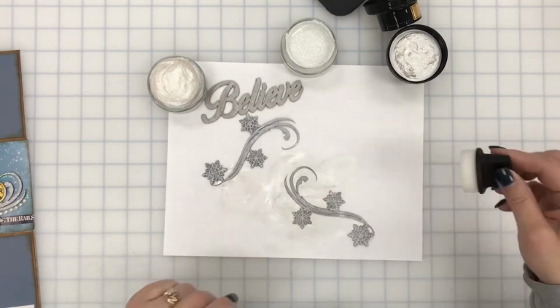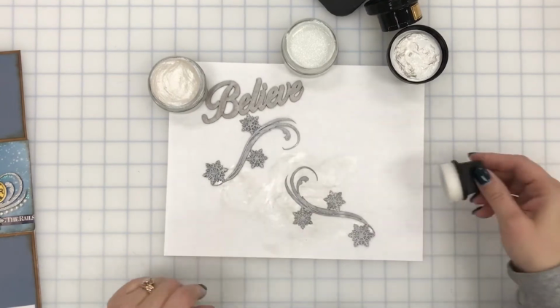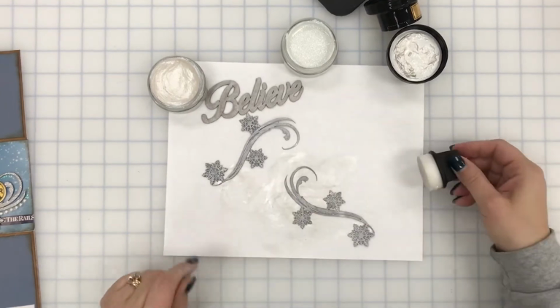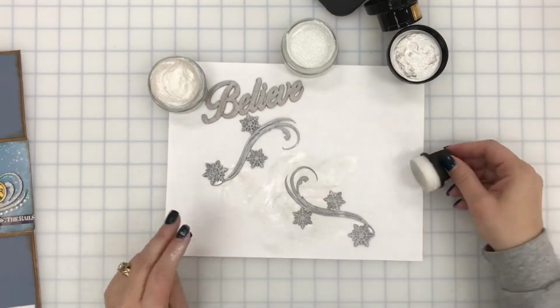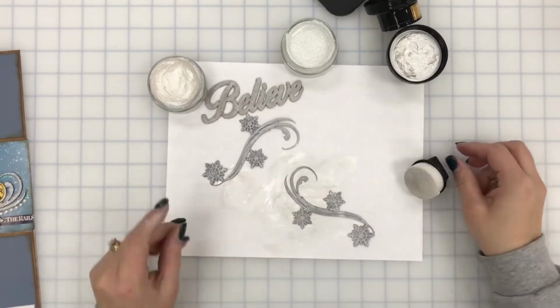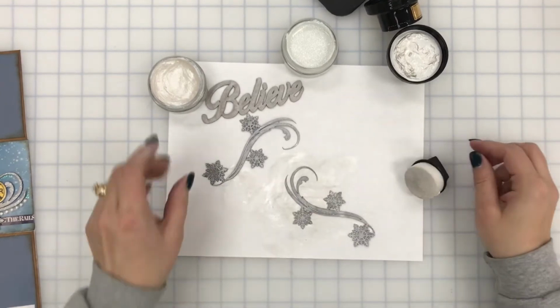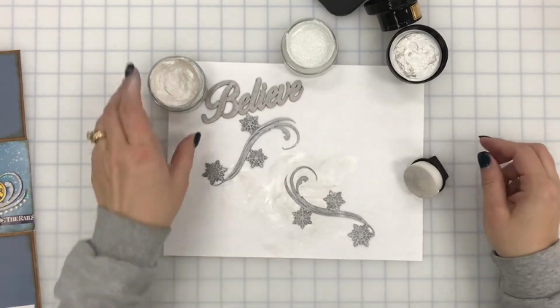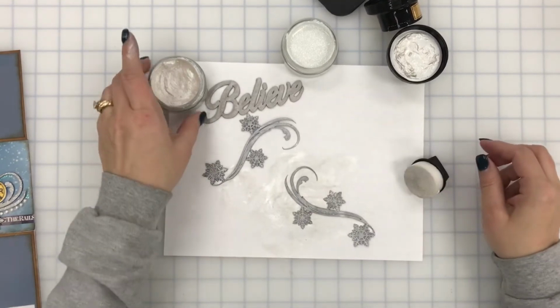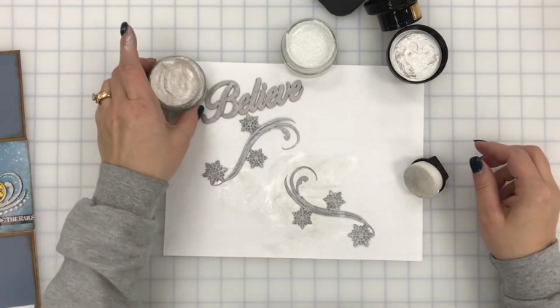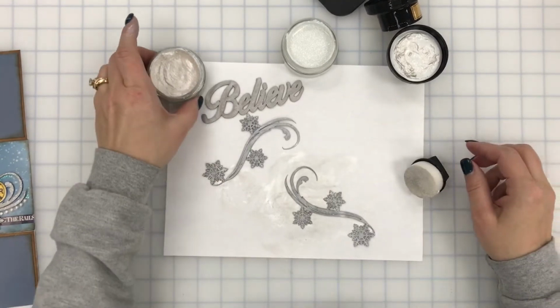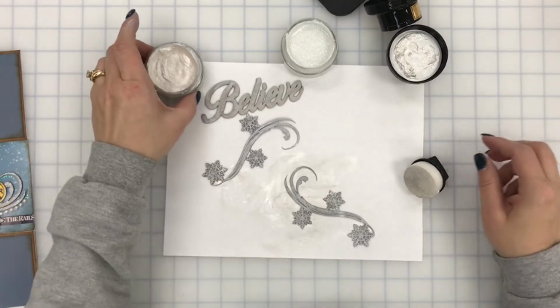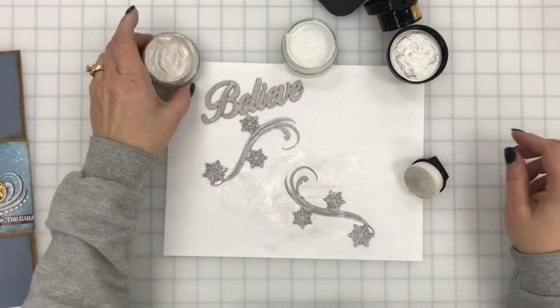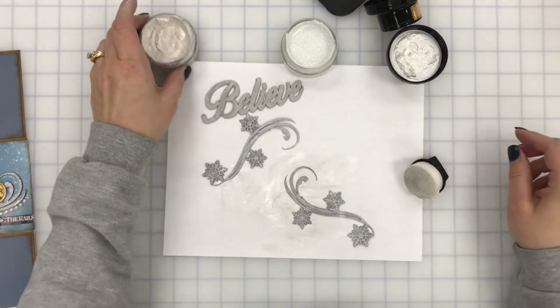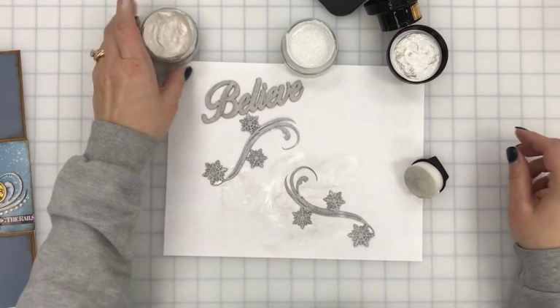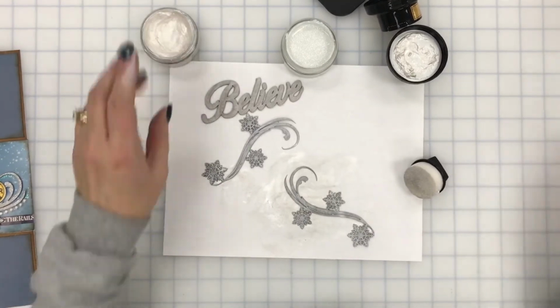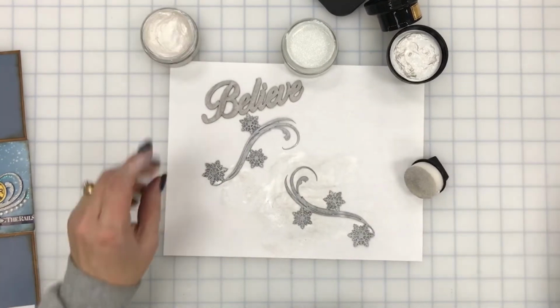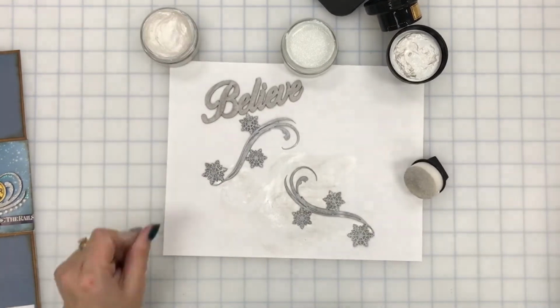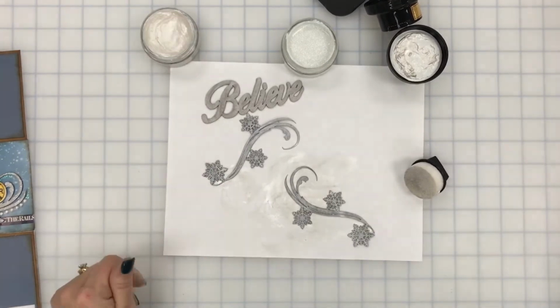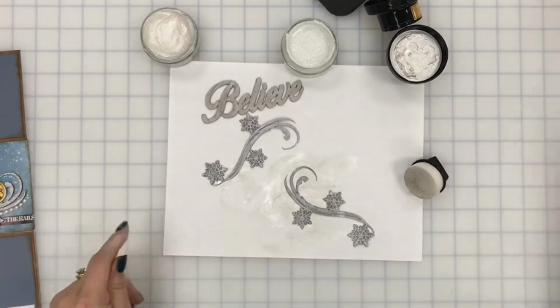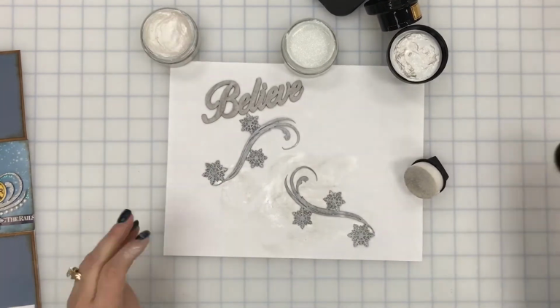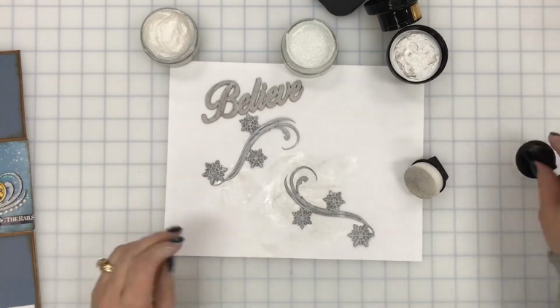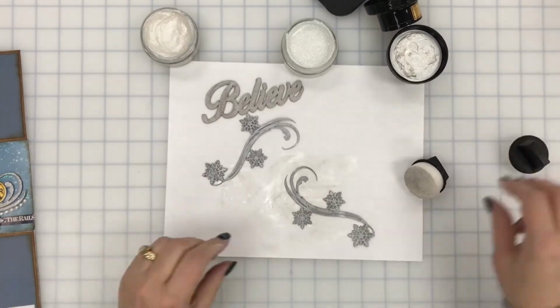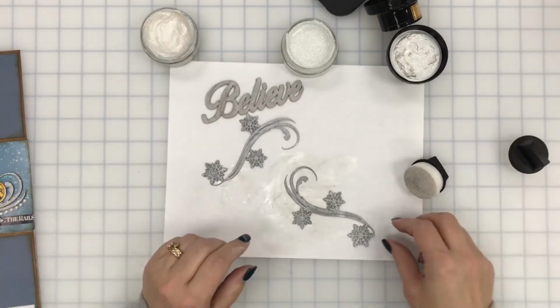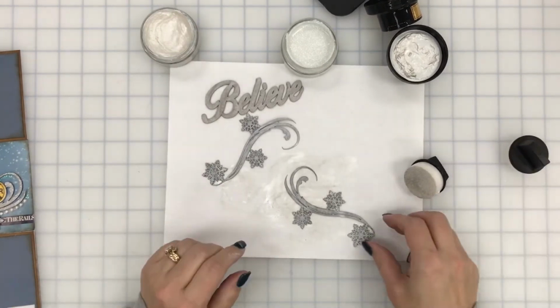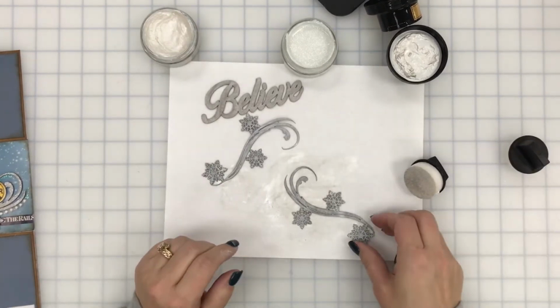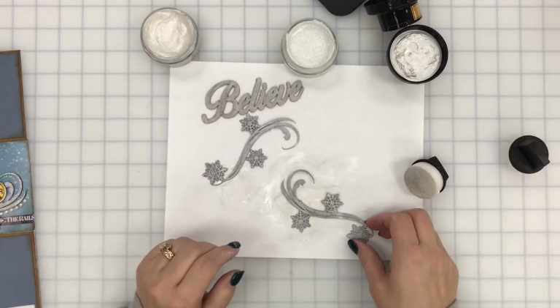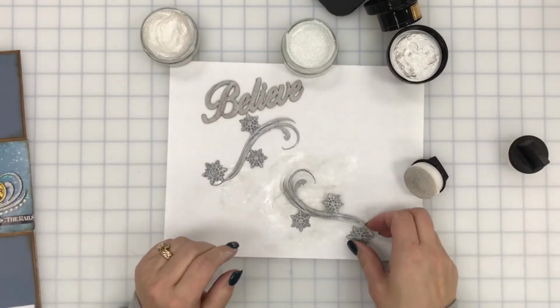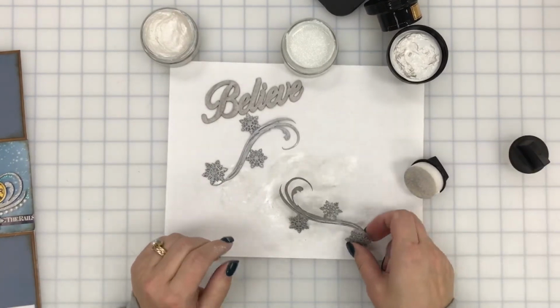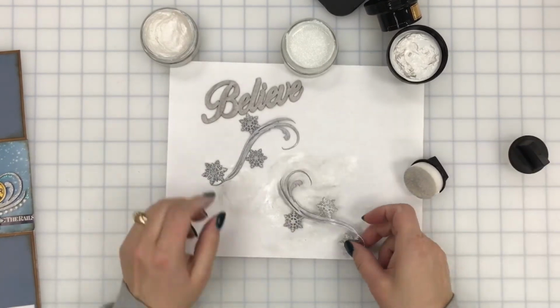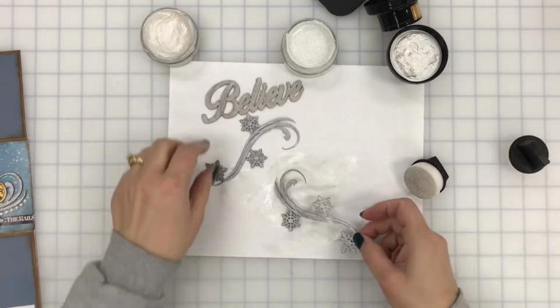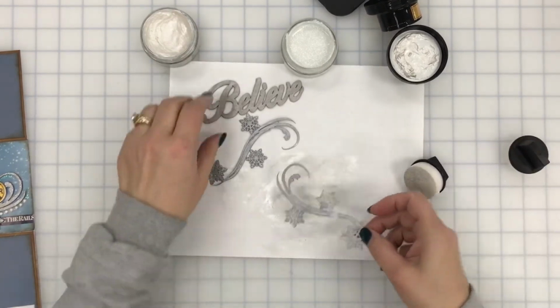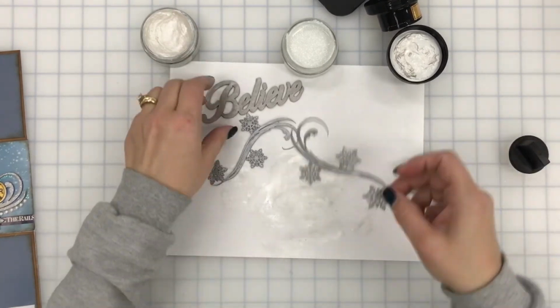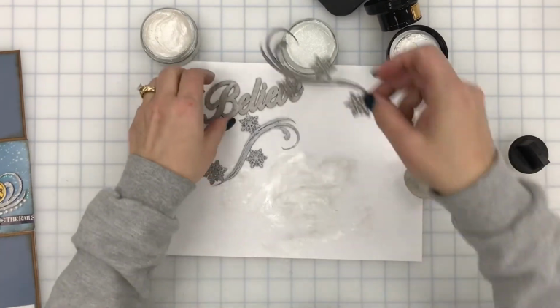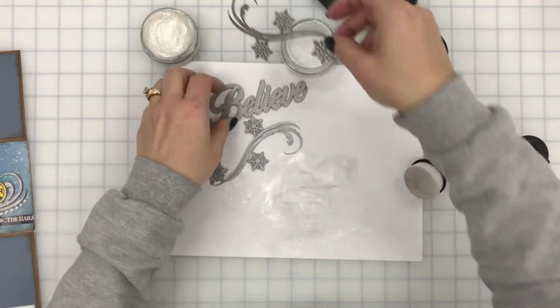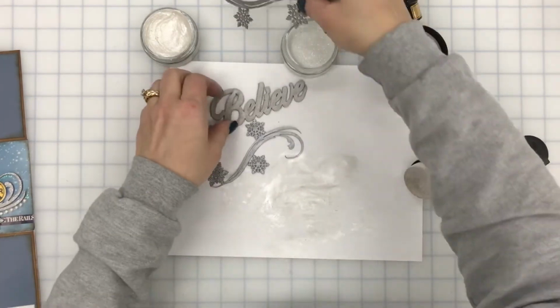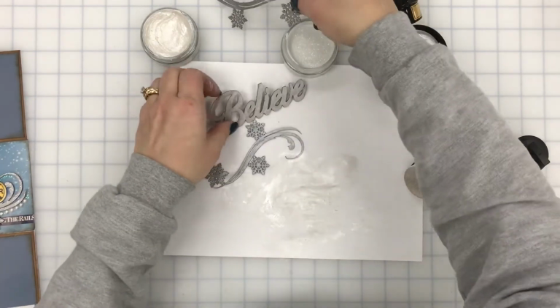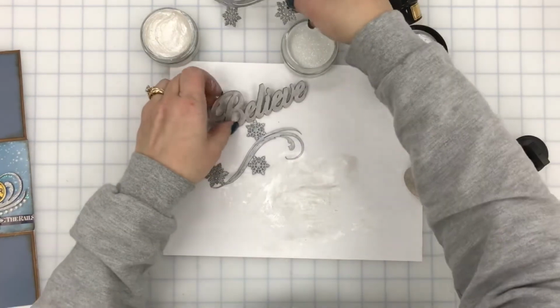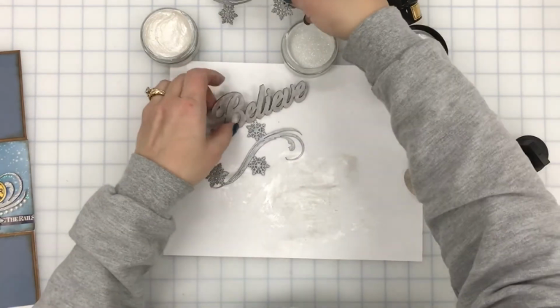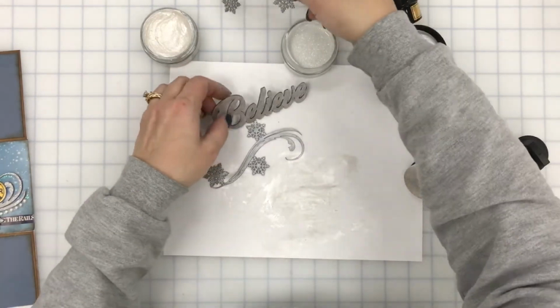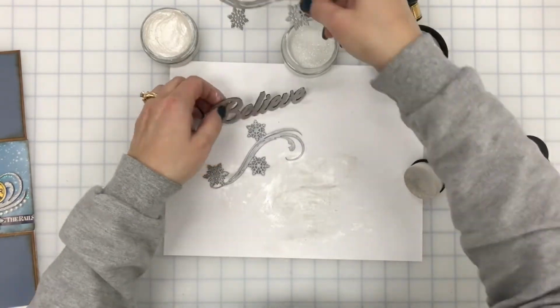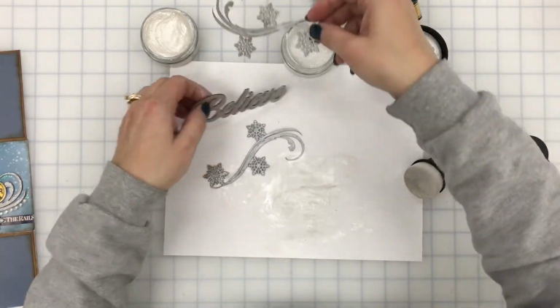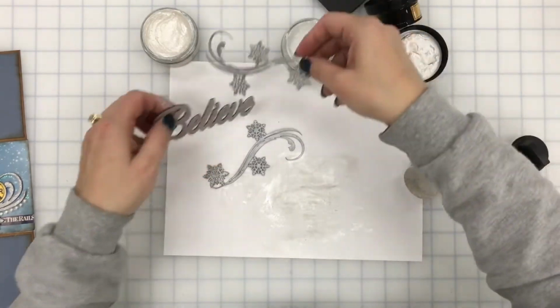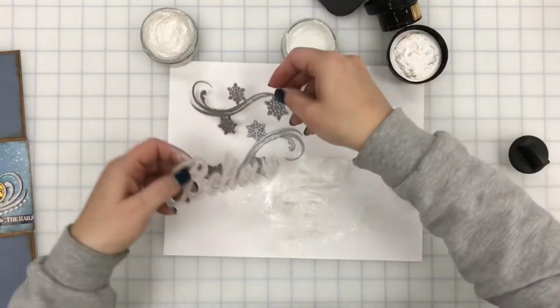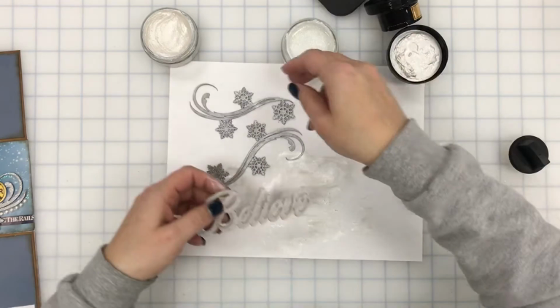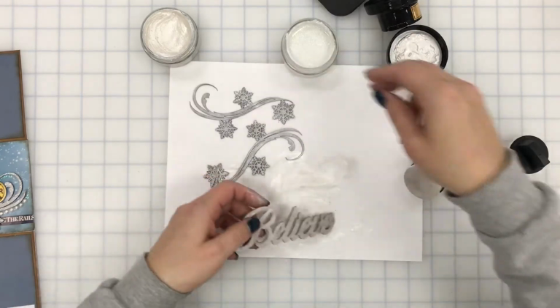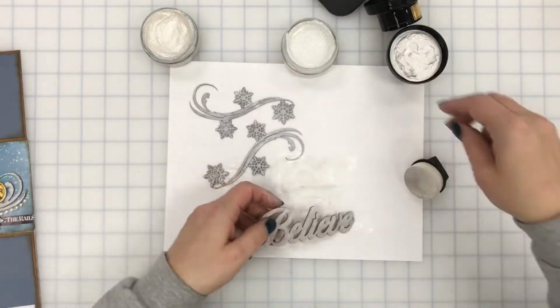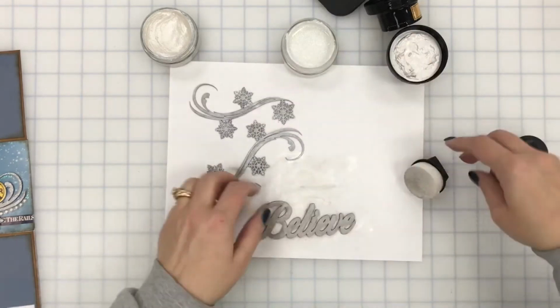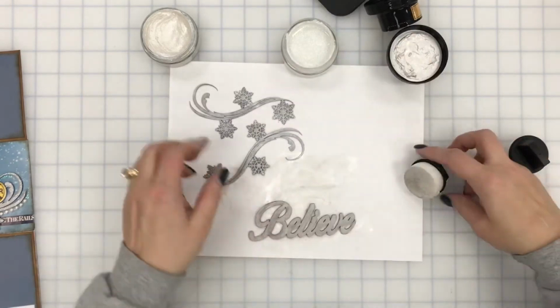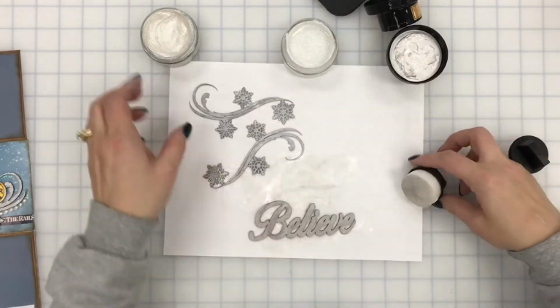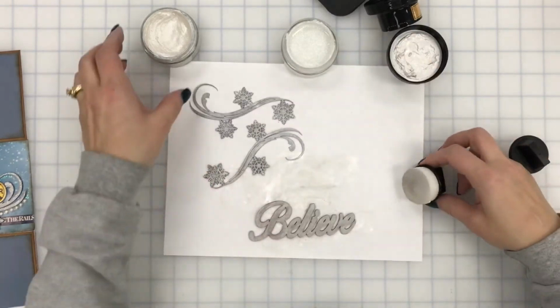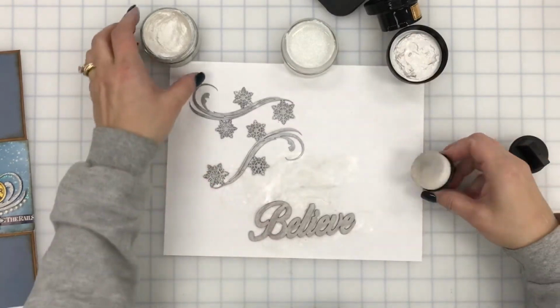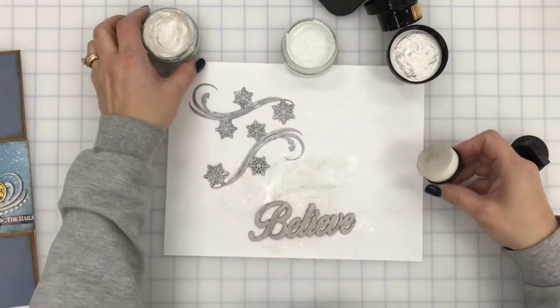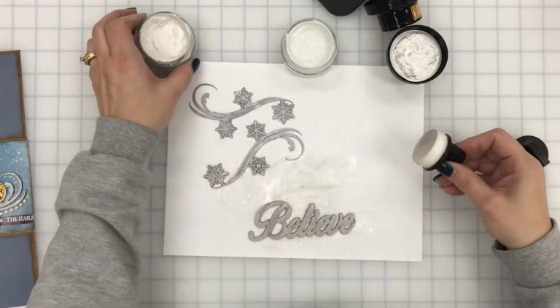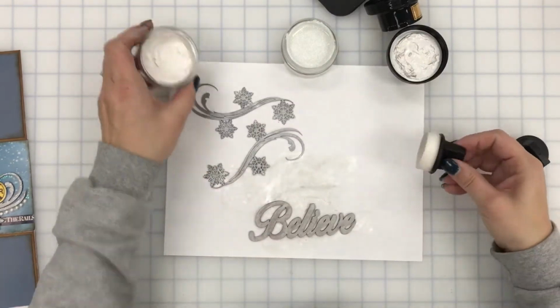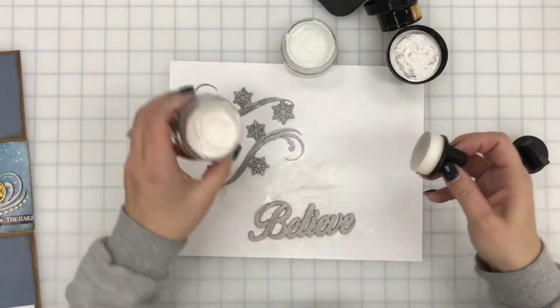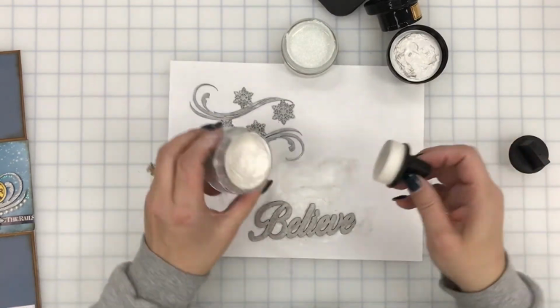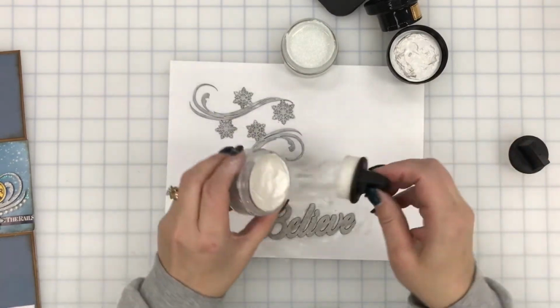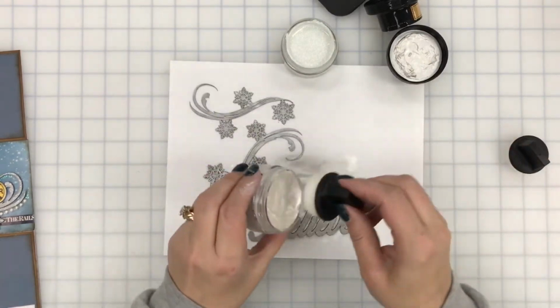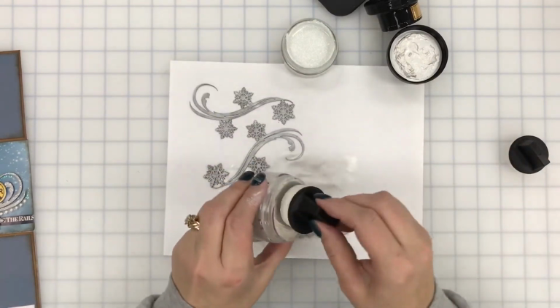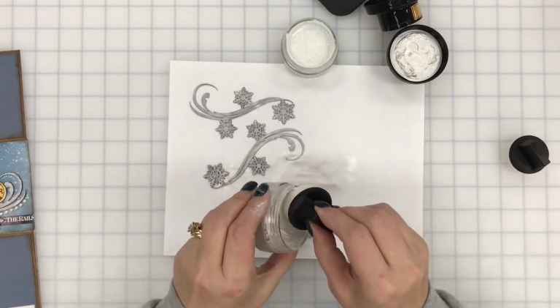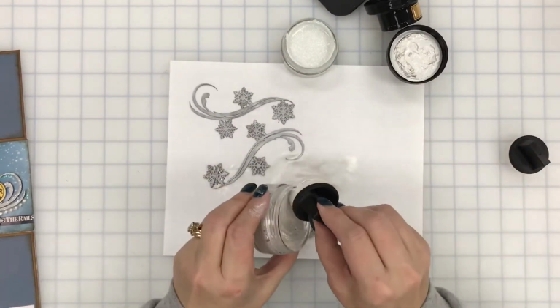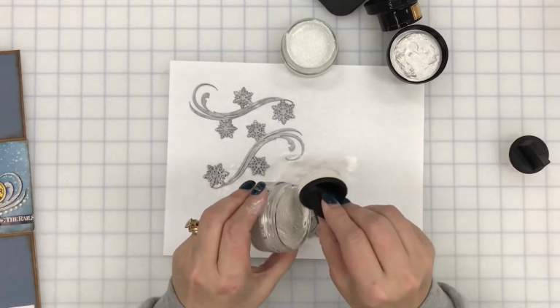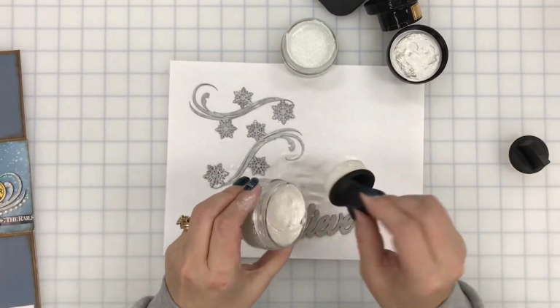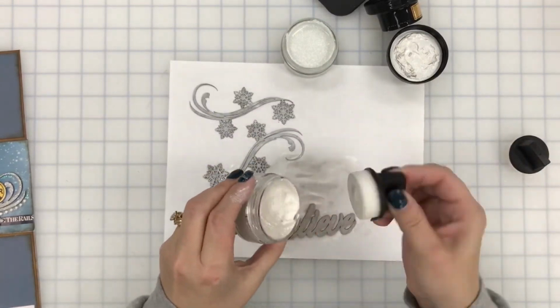We've got those on — I'm gonna give it one more coat to make it really white and pearly.